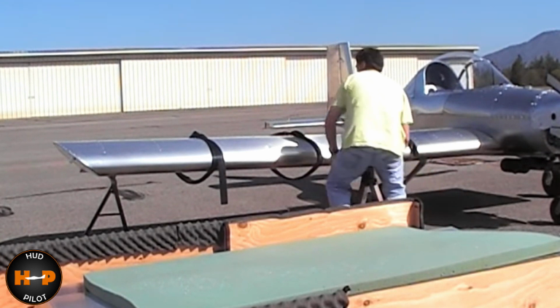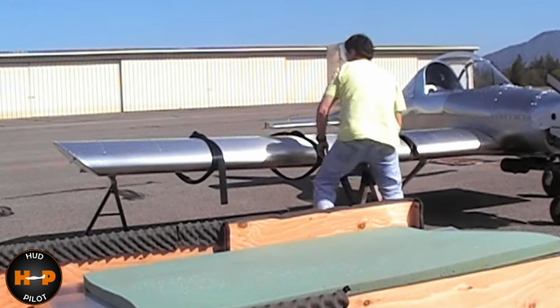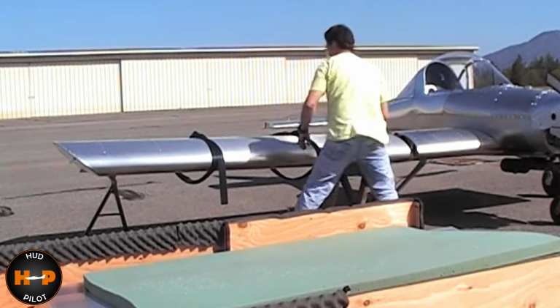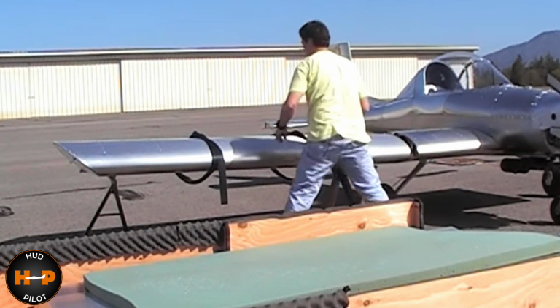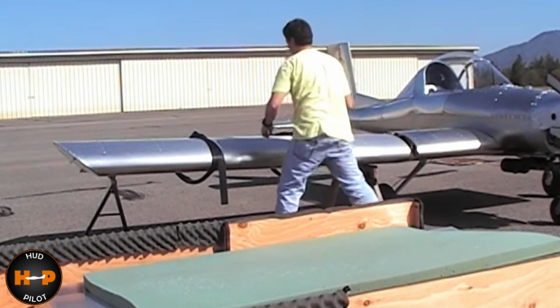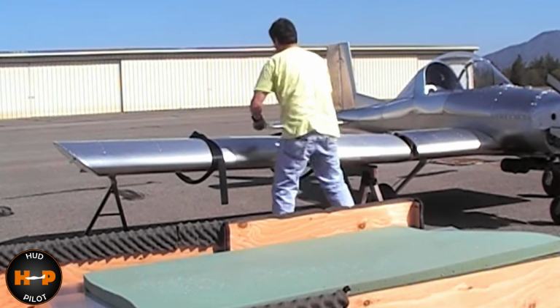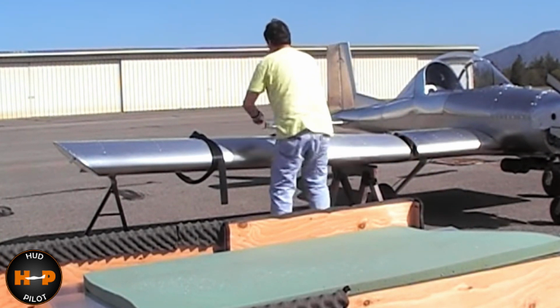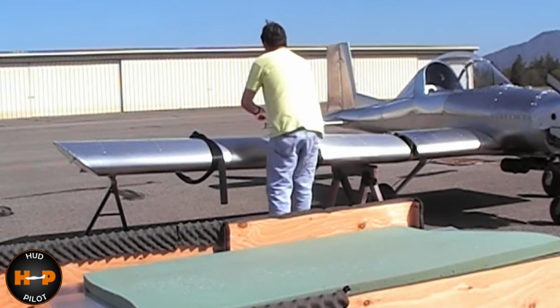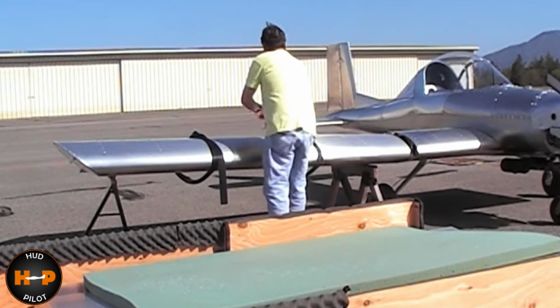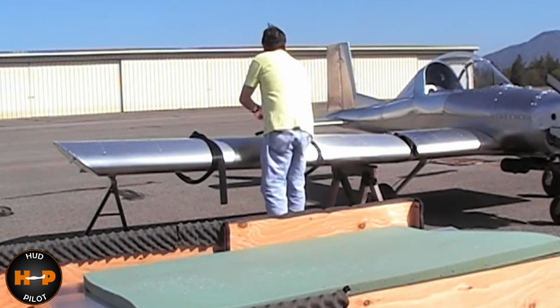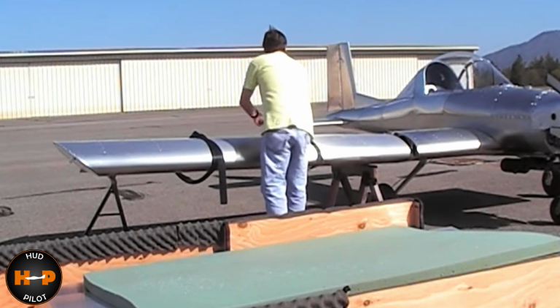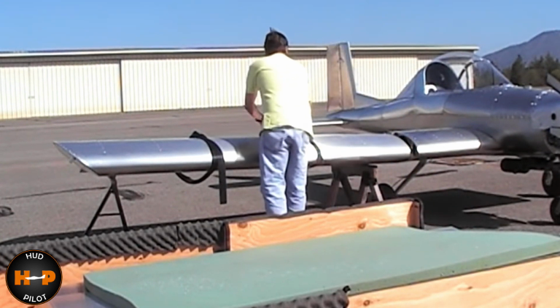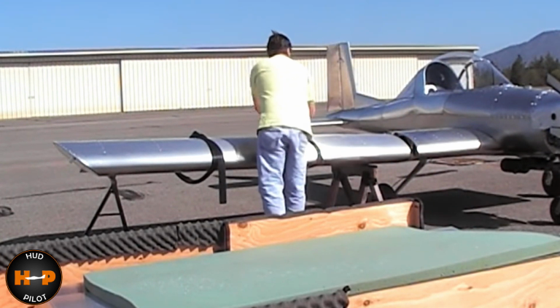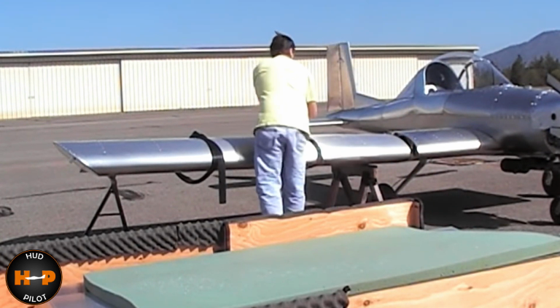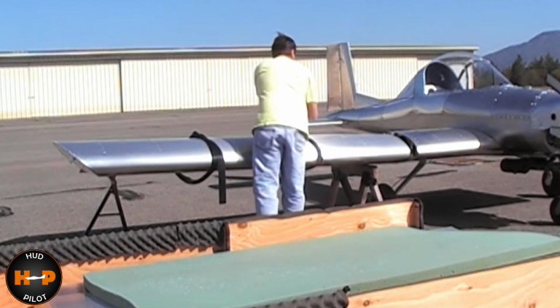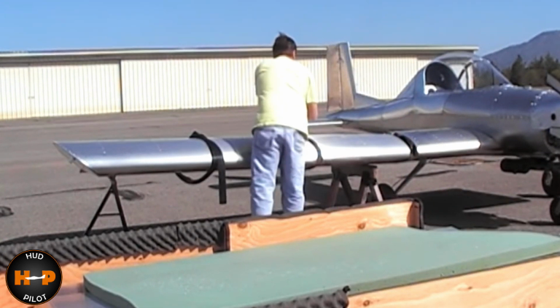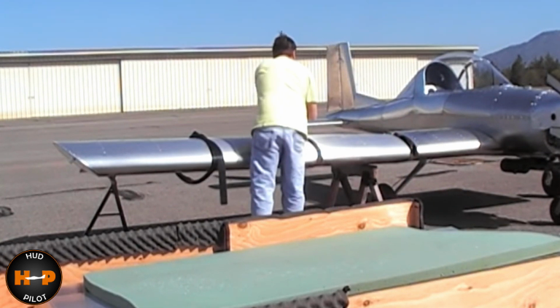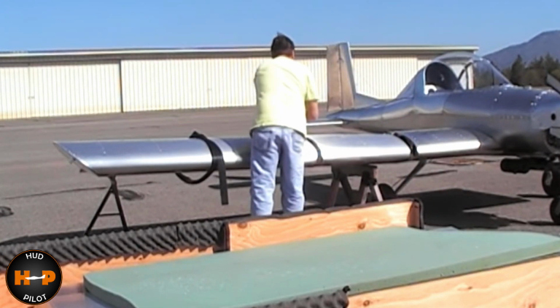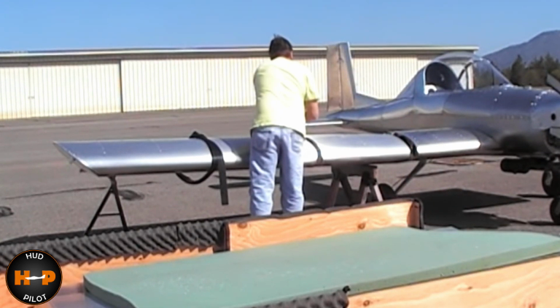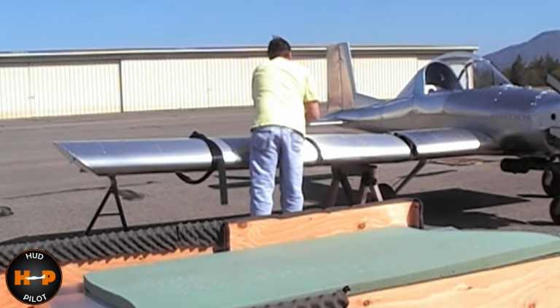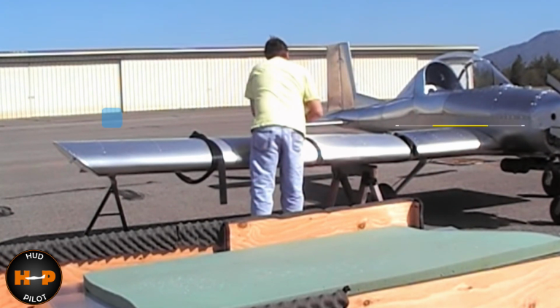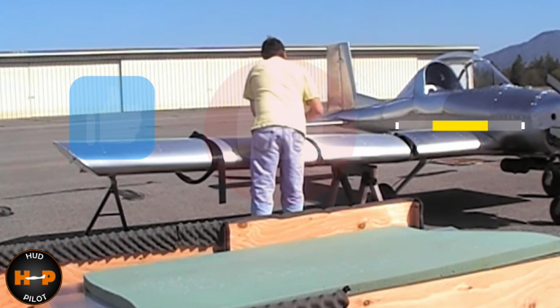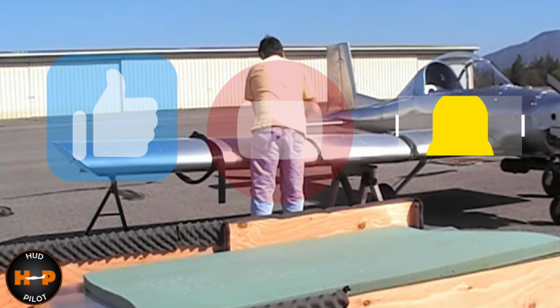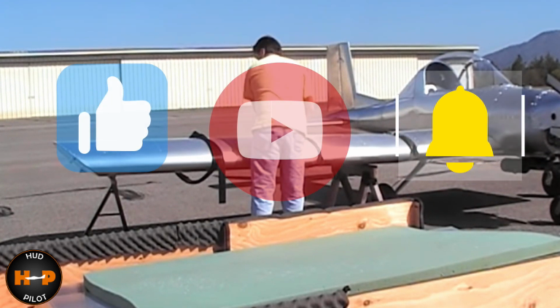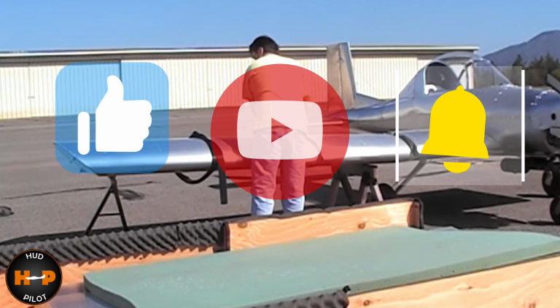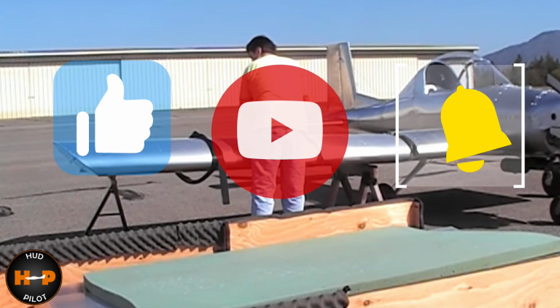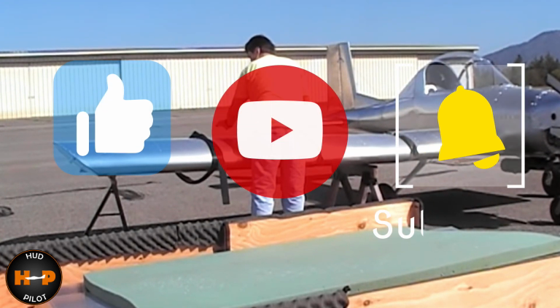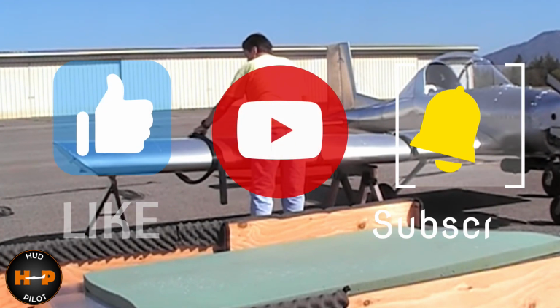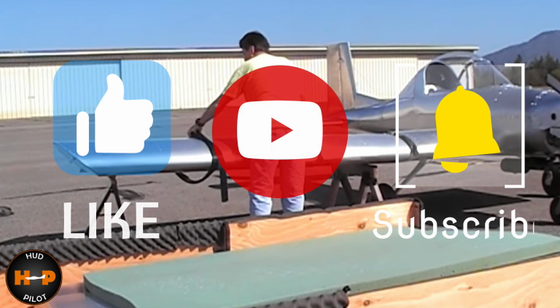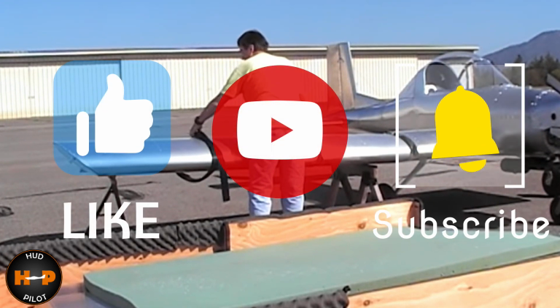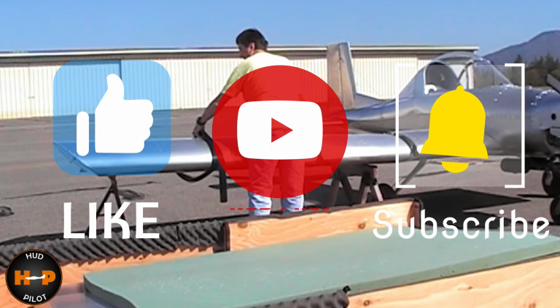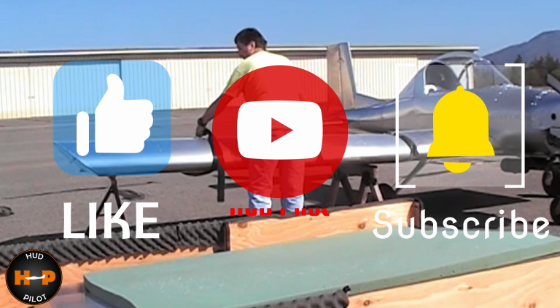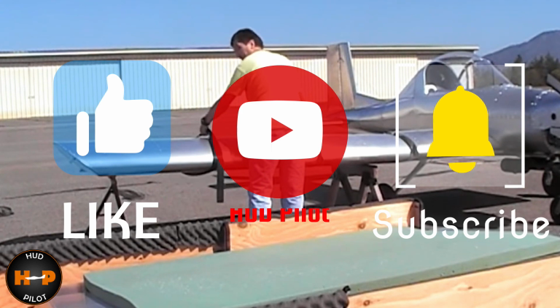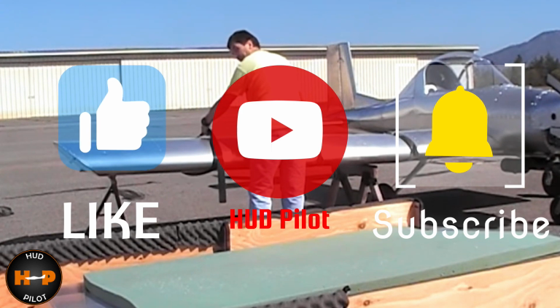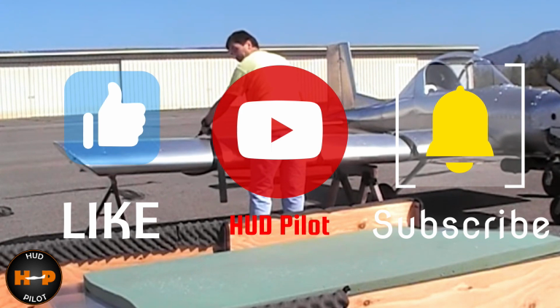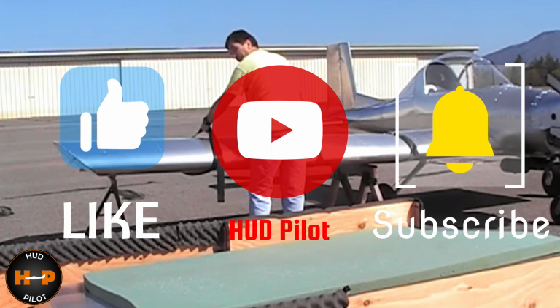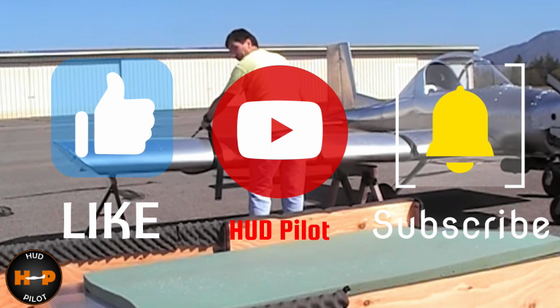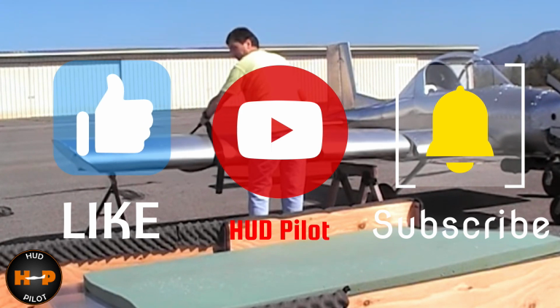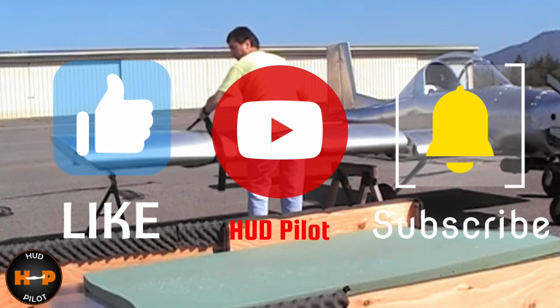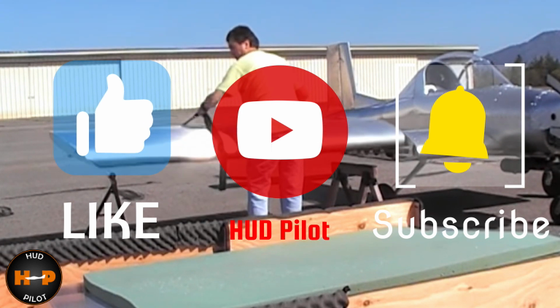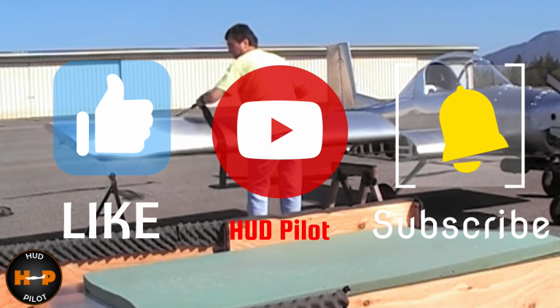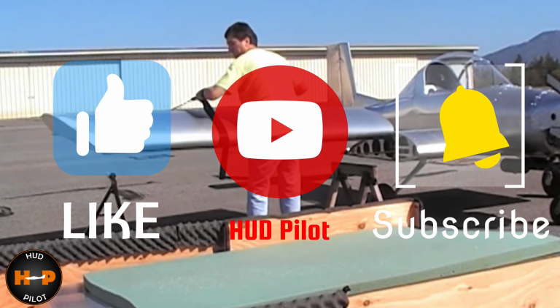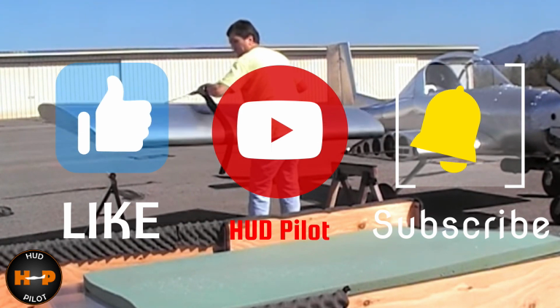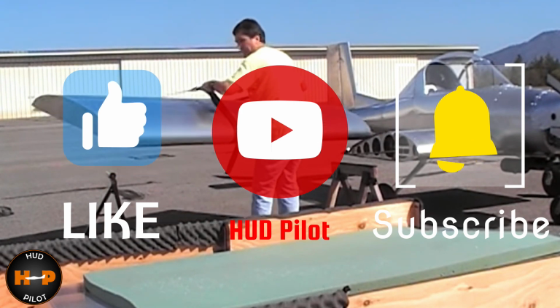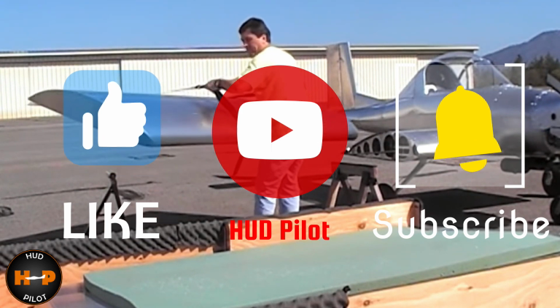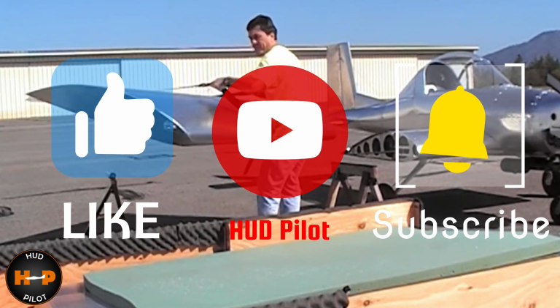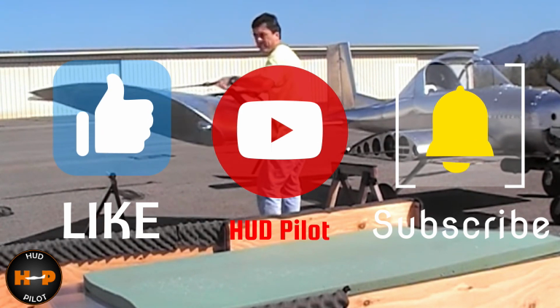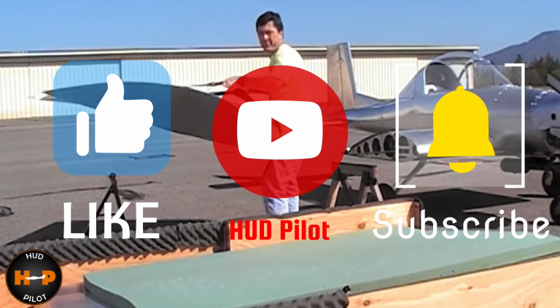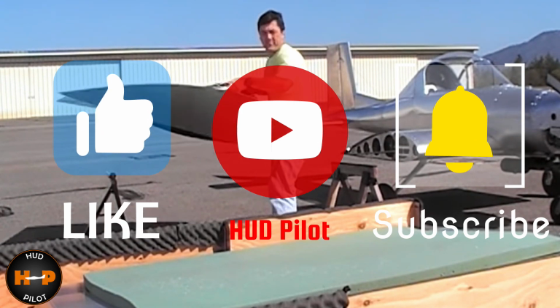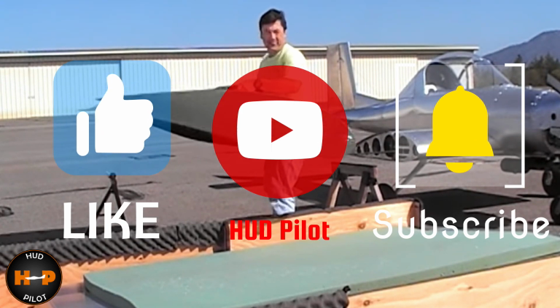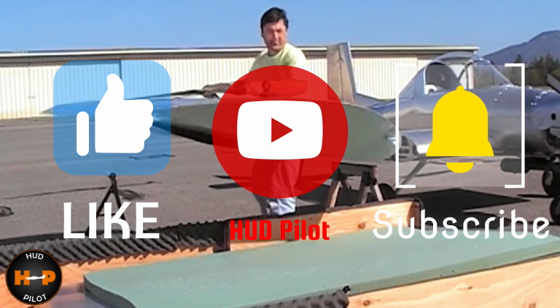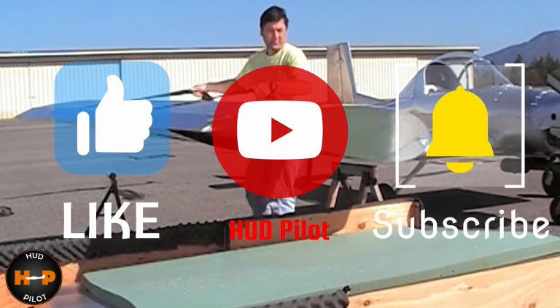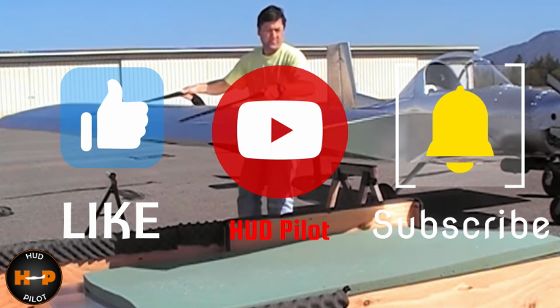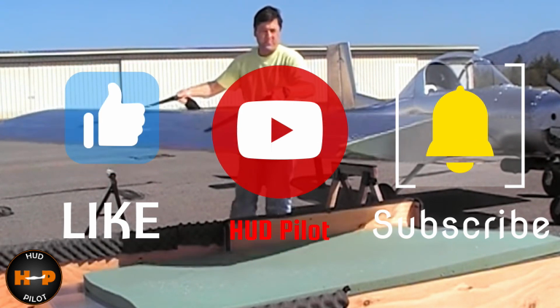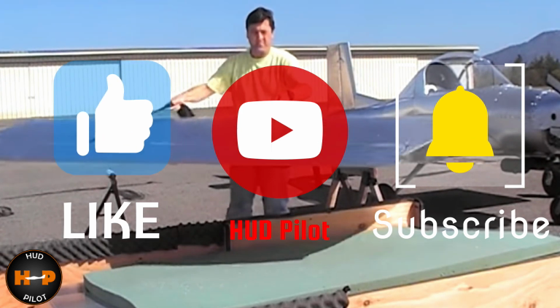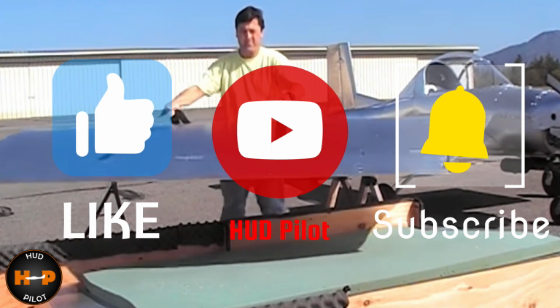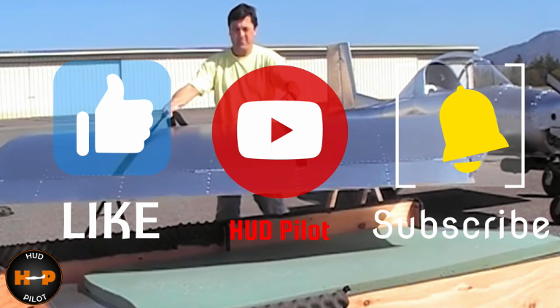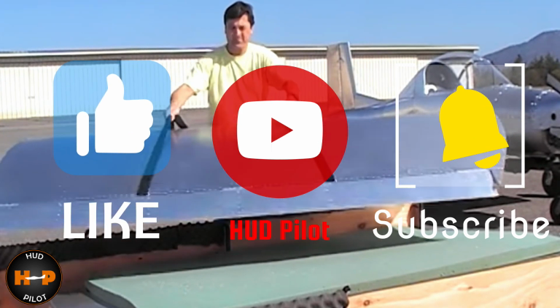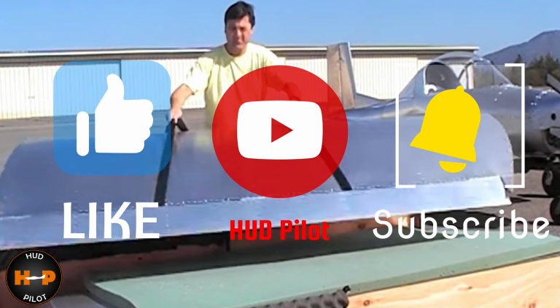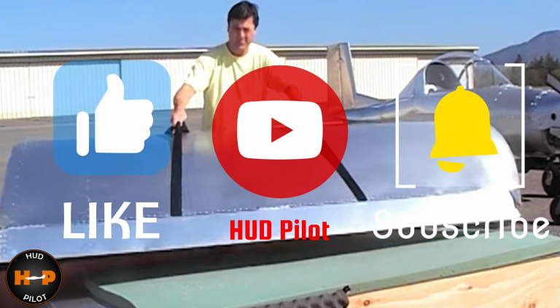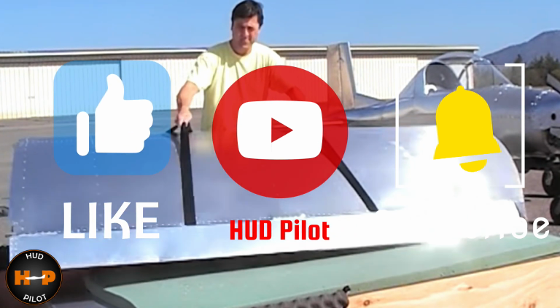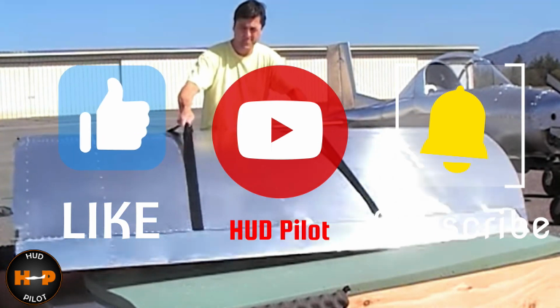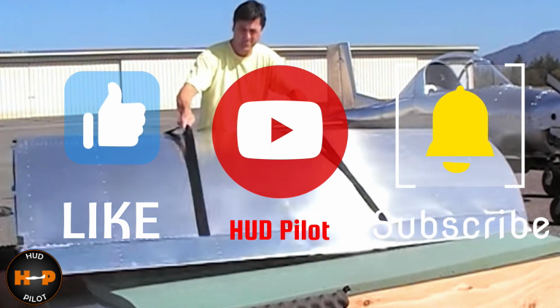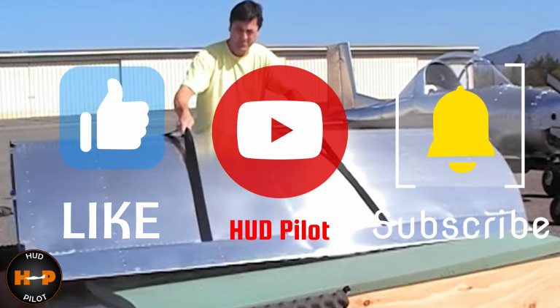If you haven't already done so, don't forget to subscribe and hit the notifications so that you'll know when the next video is released.